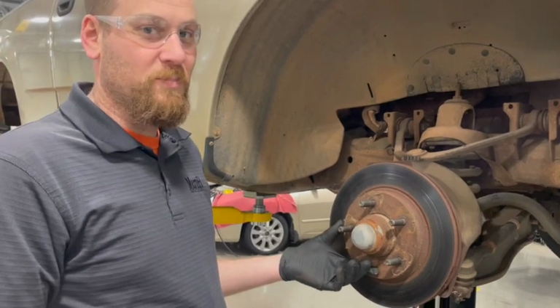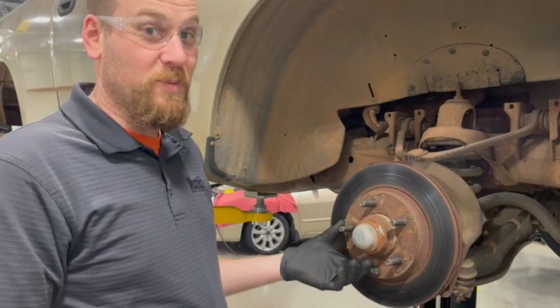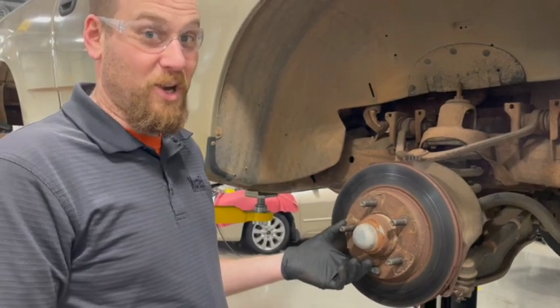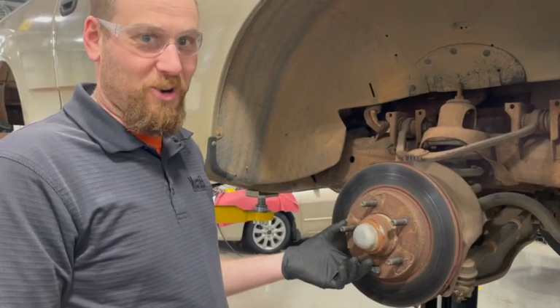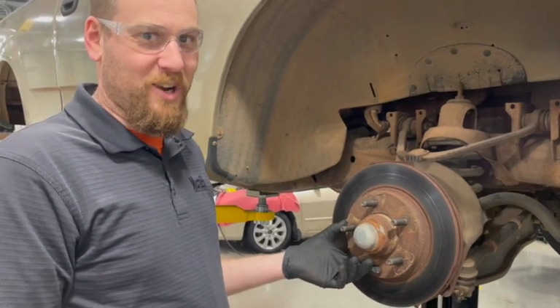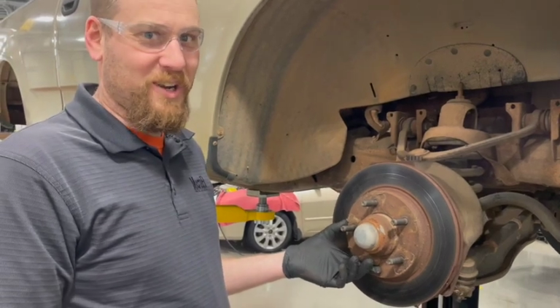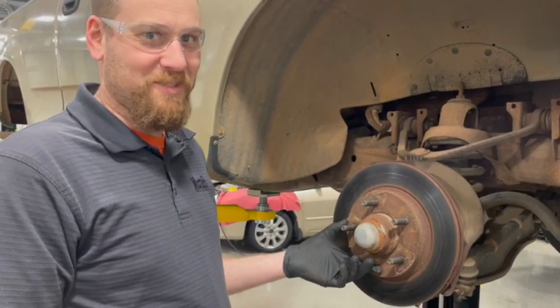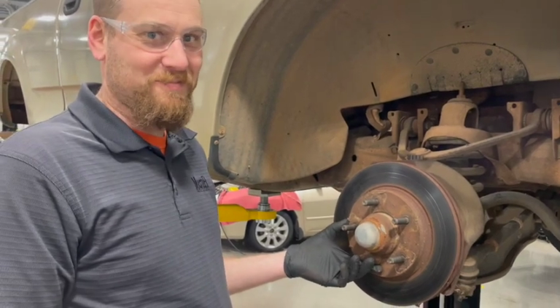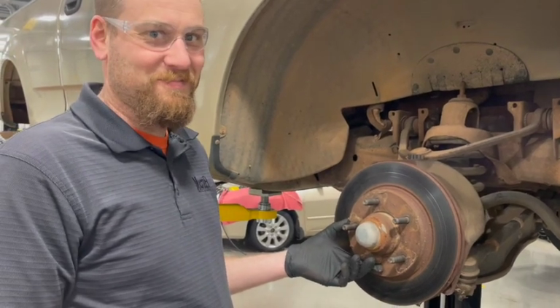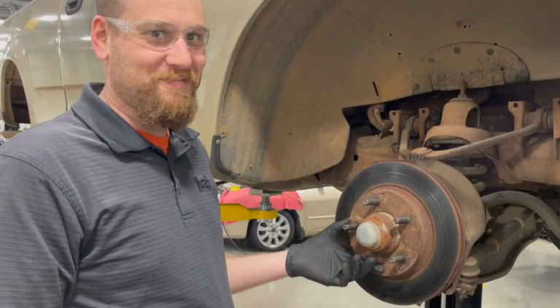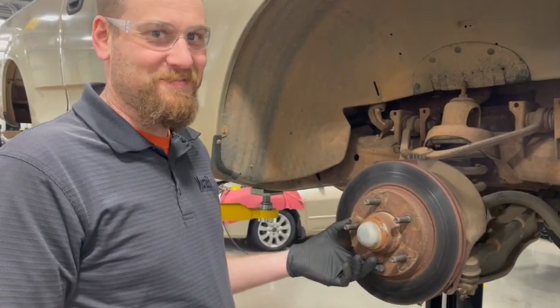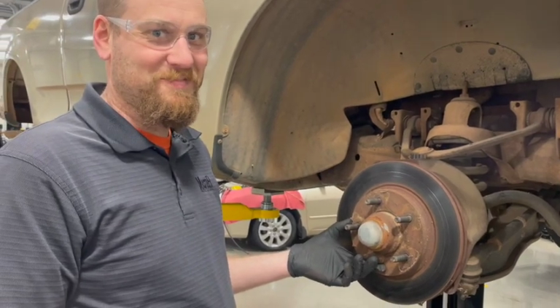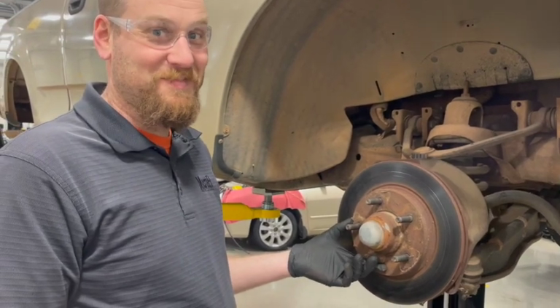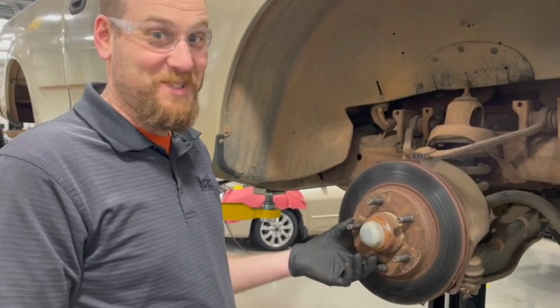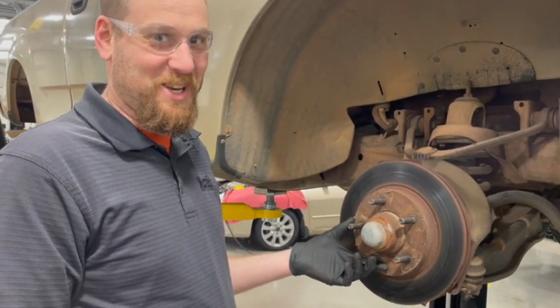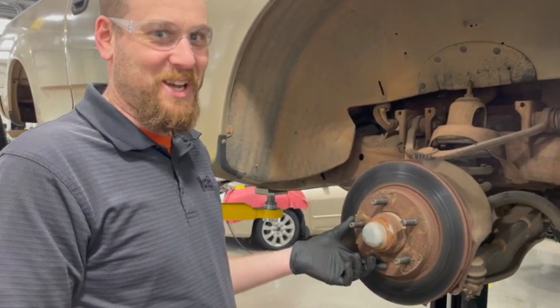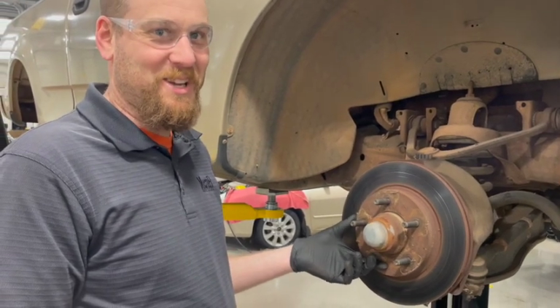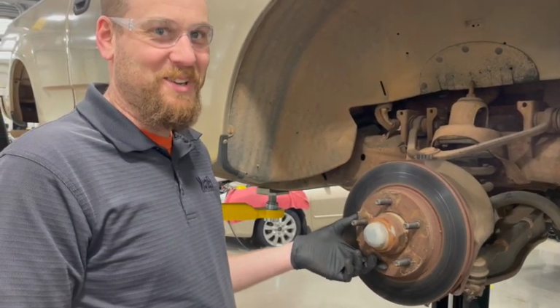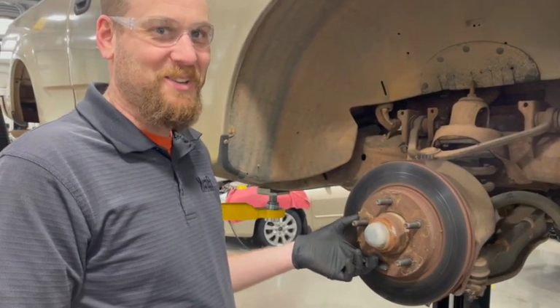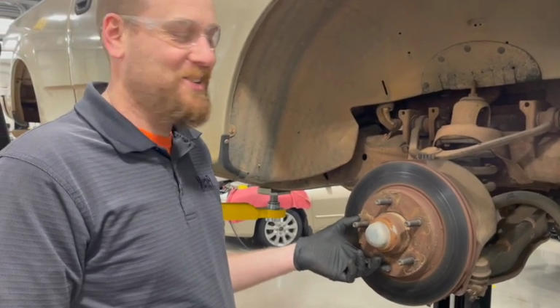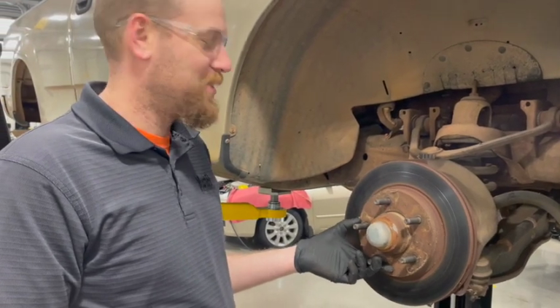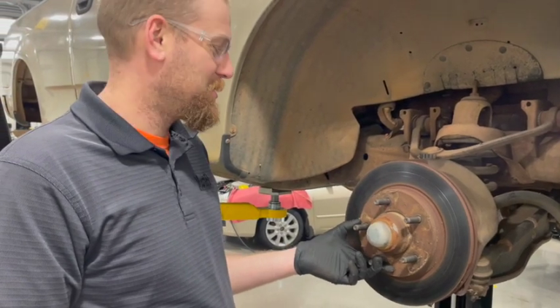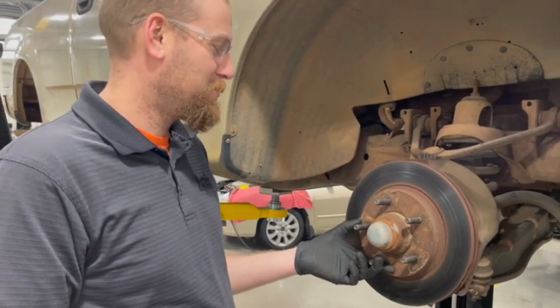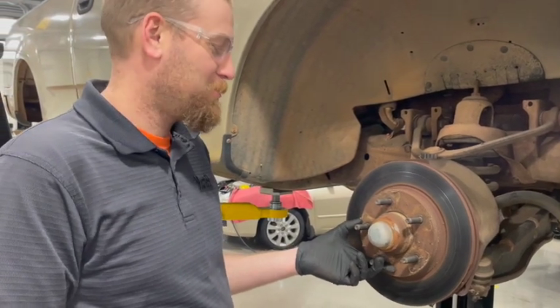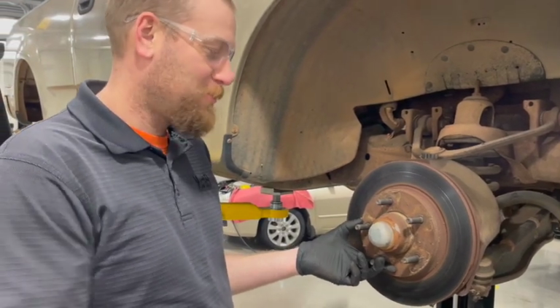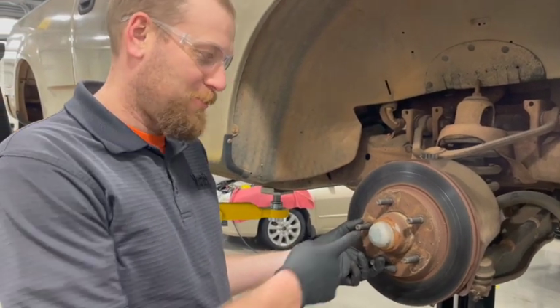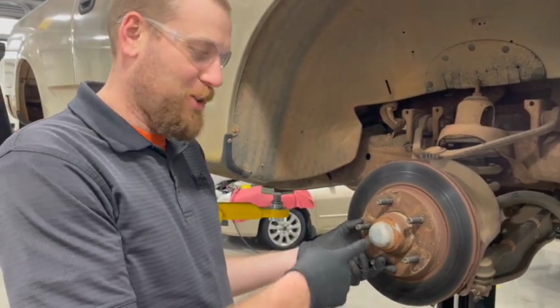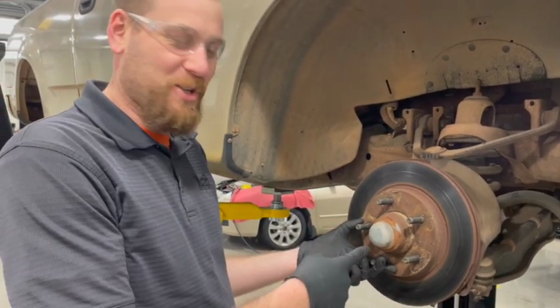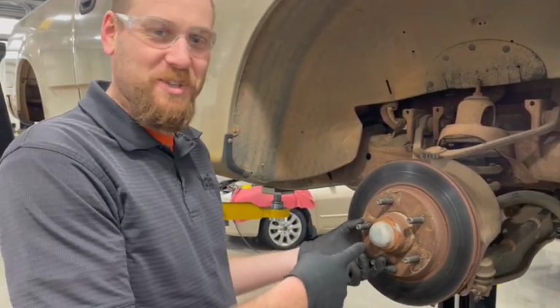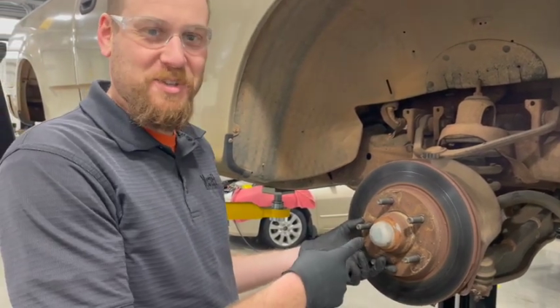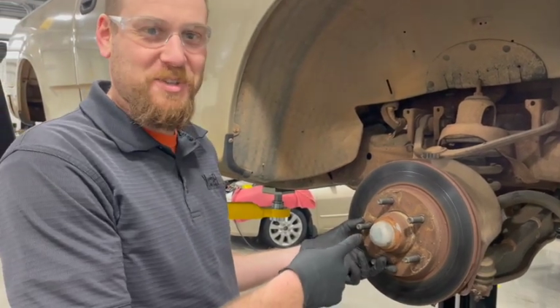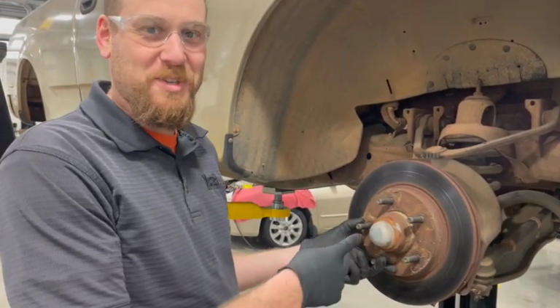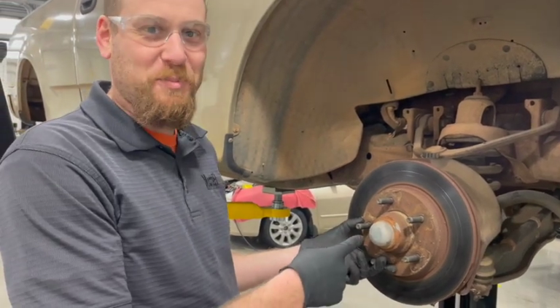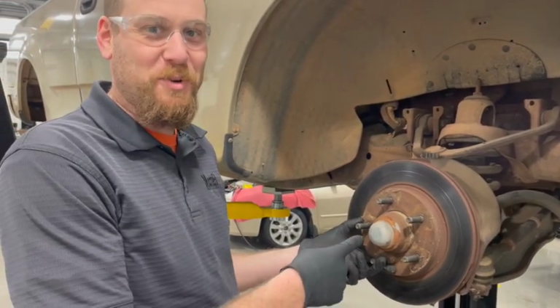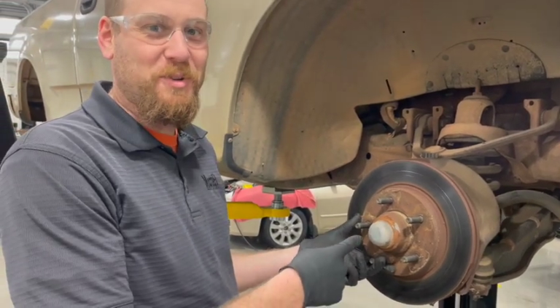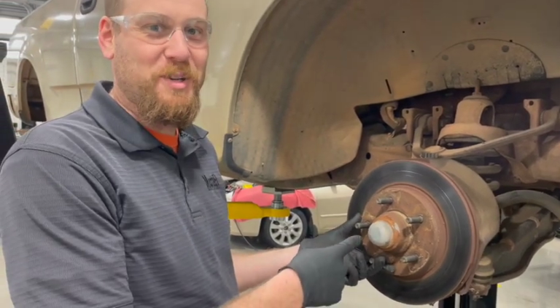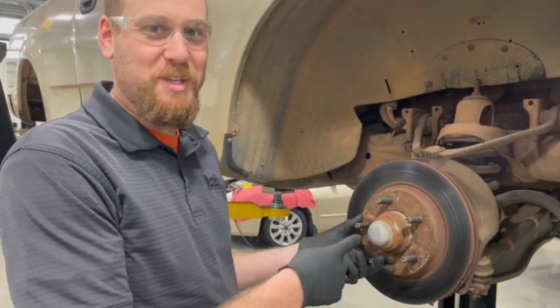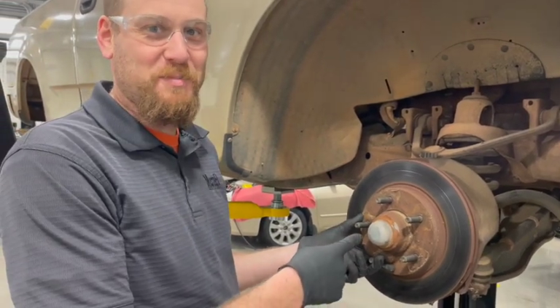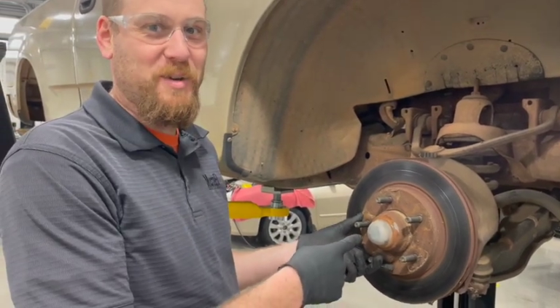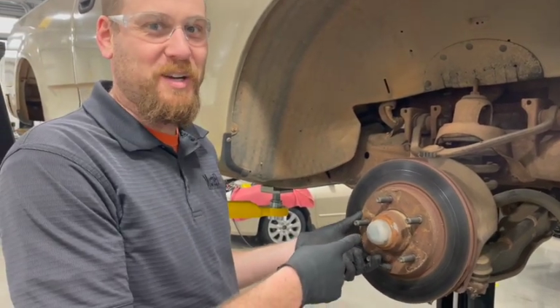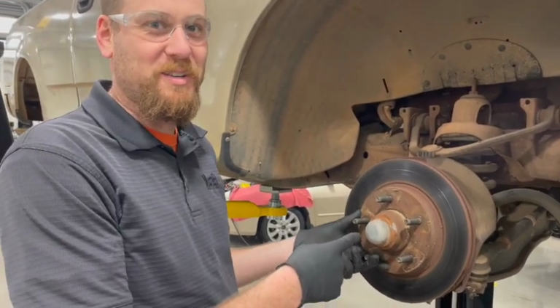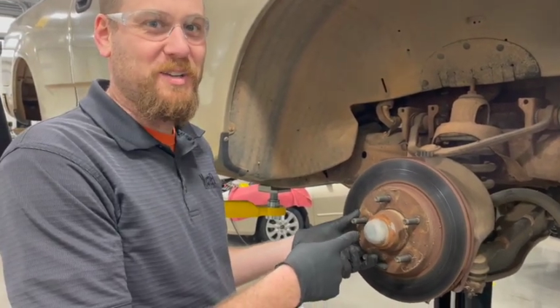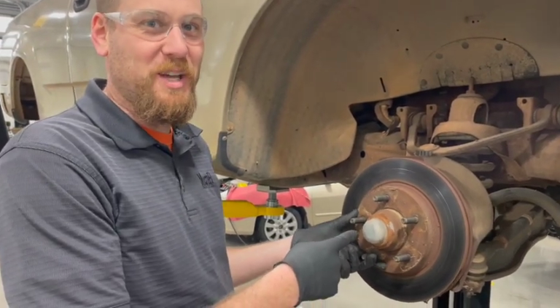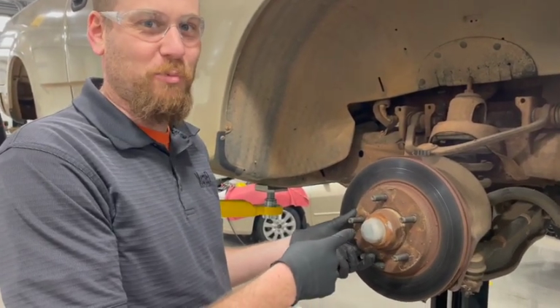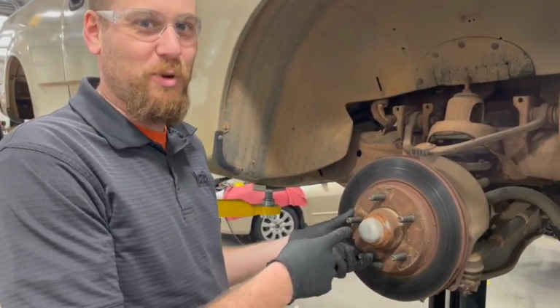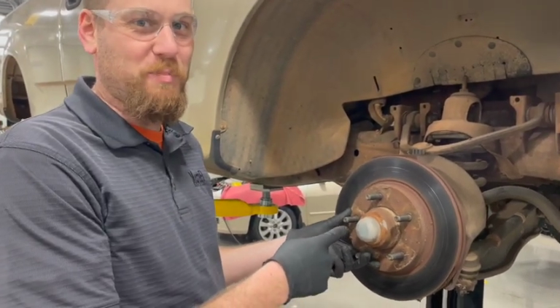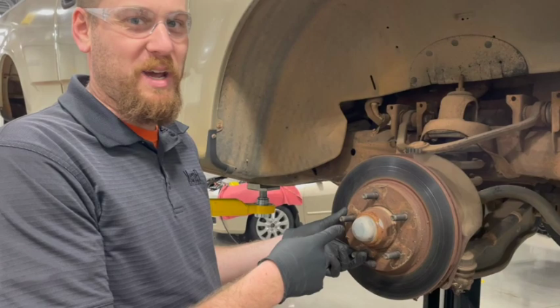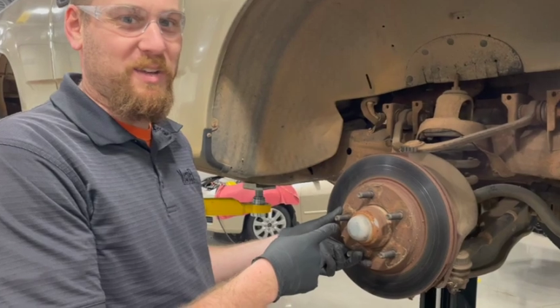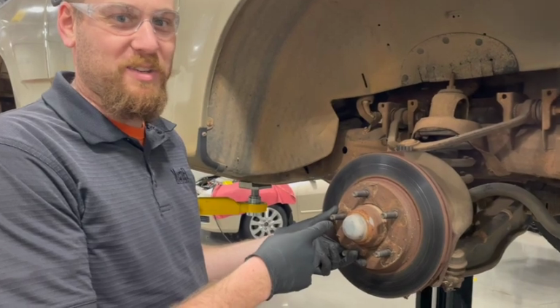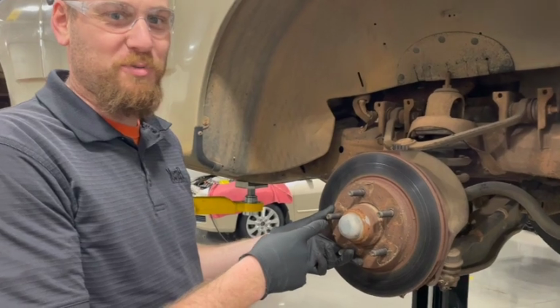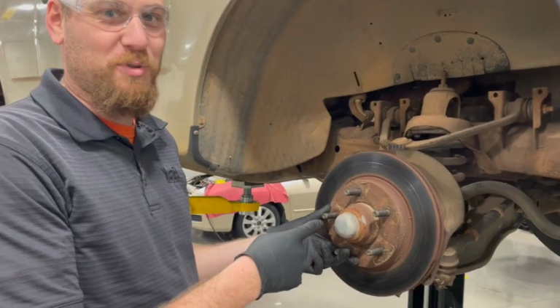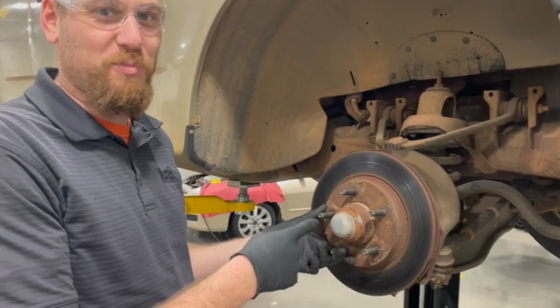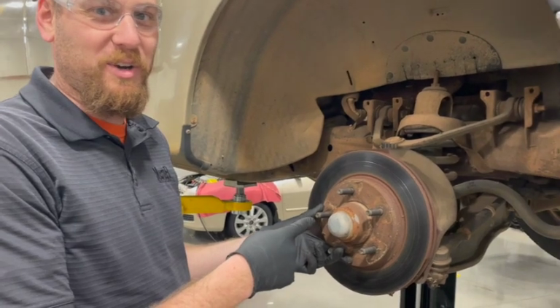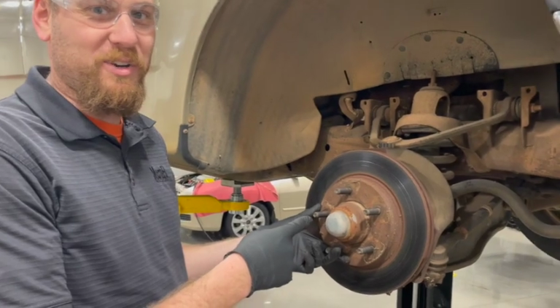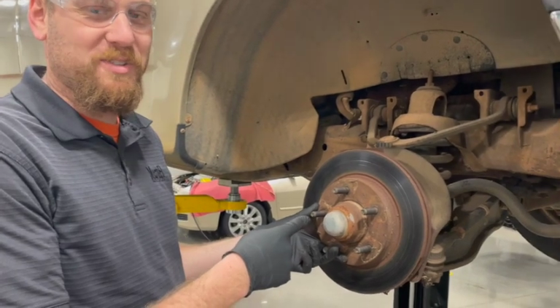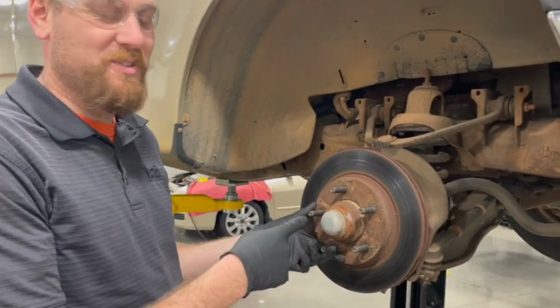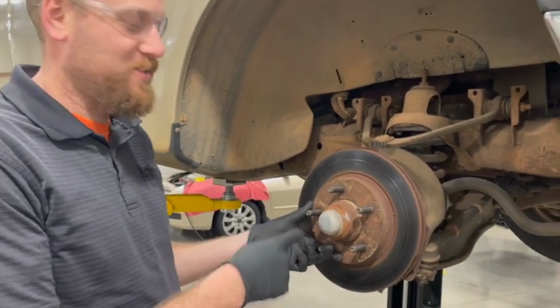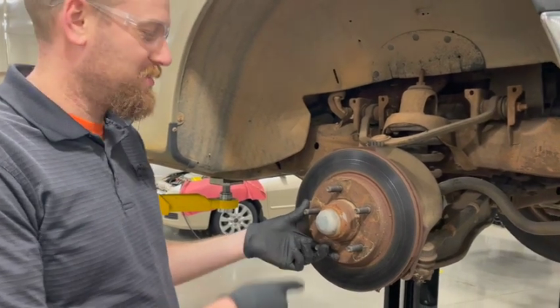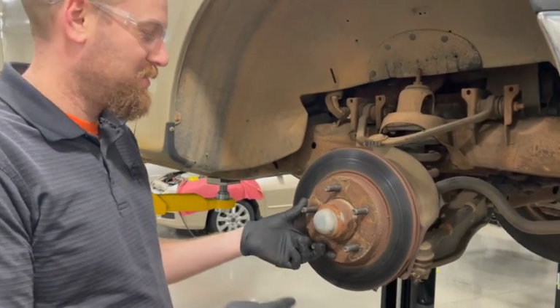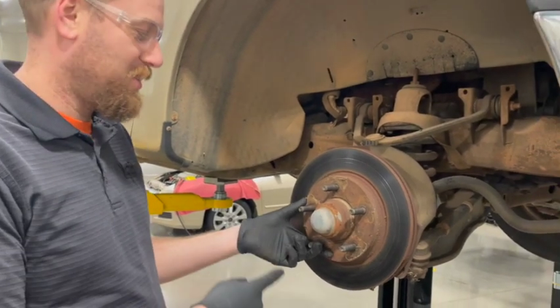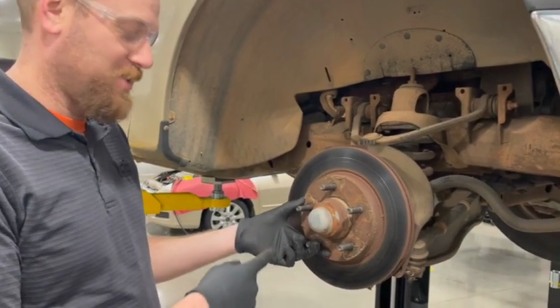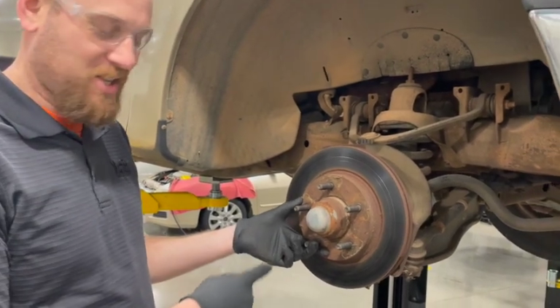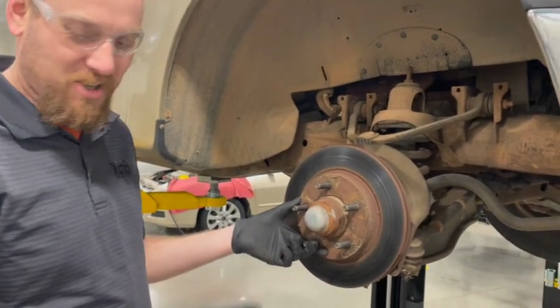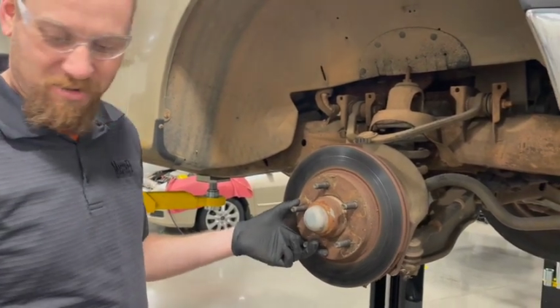Today we're going to disassemble, inspect, and repack these wheel bearings. Let's get going.